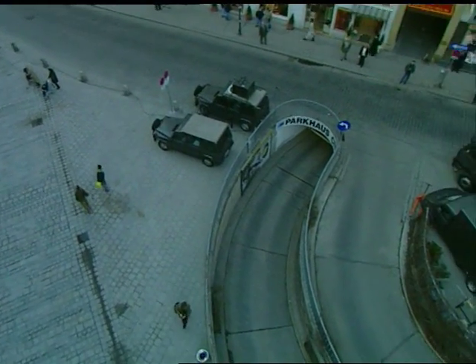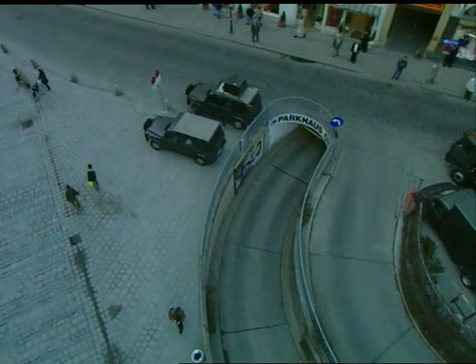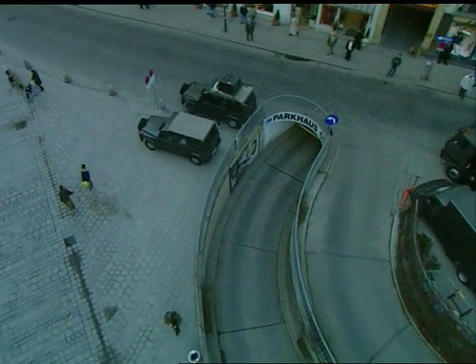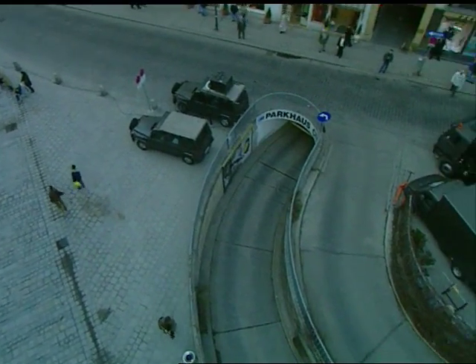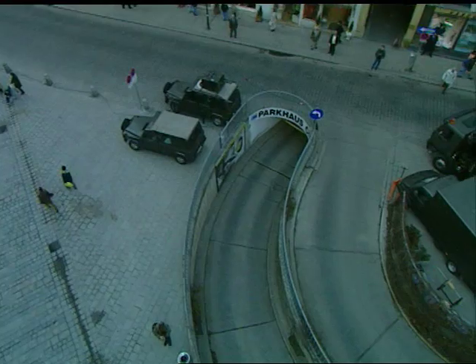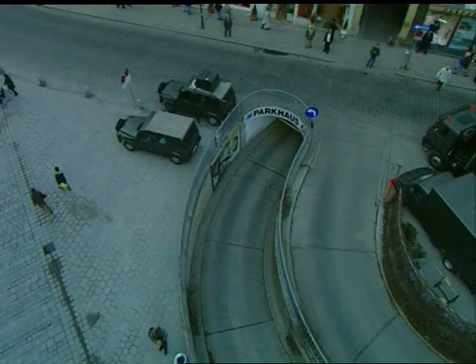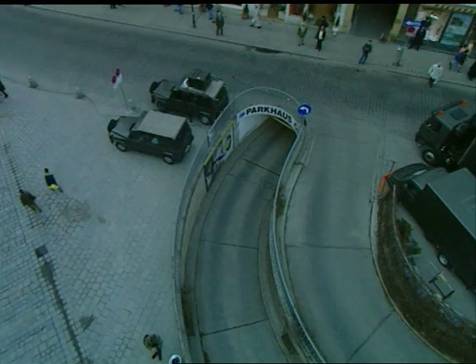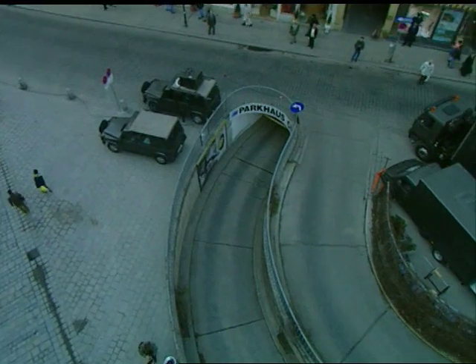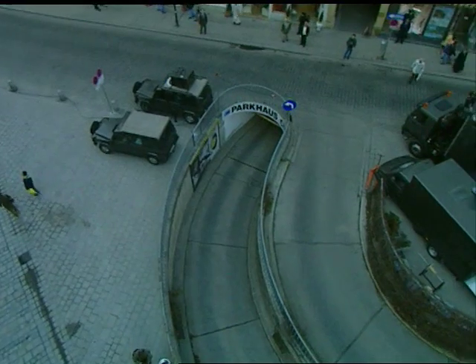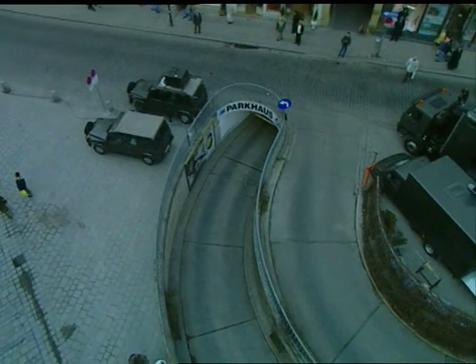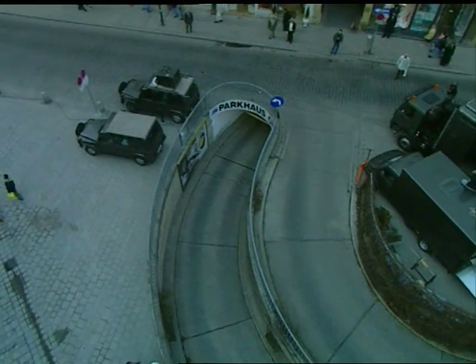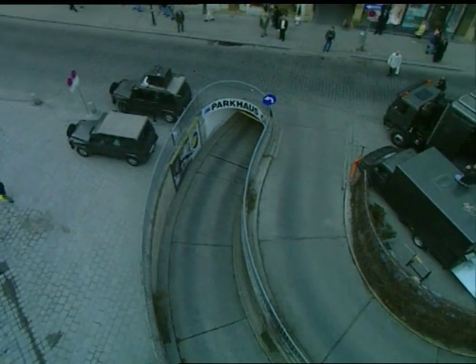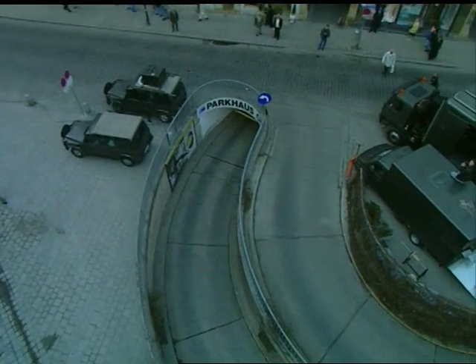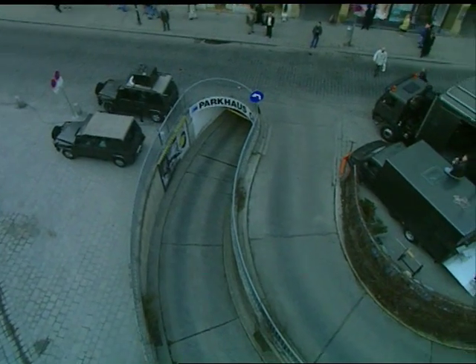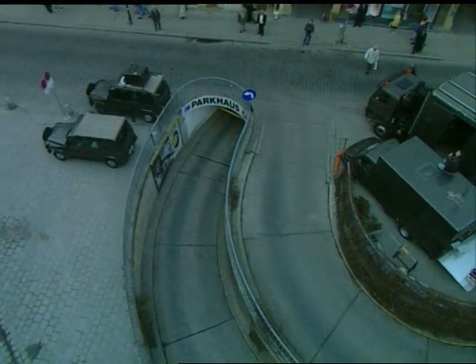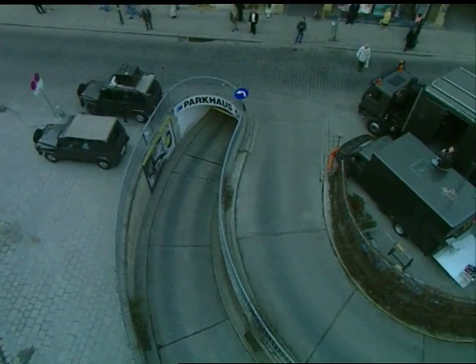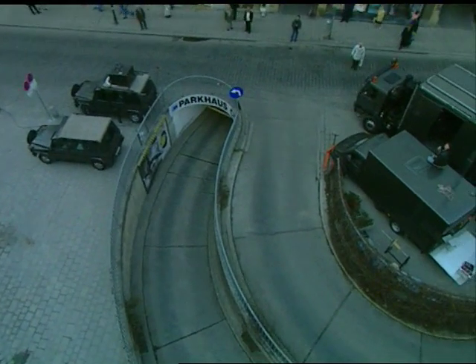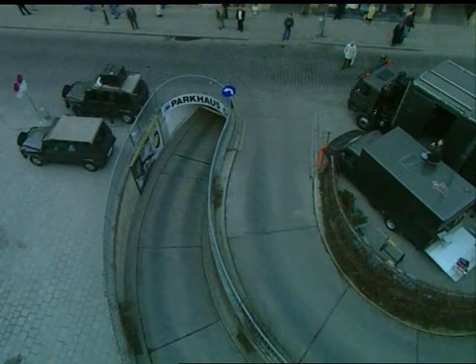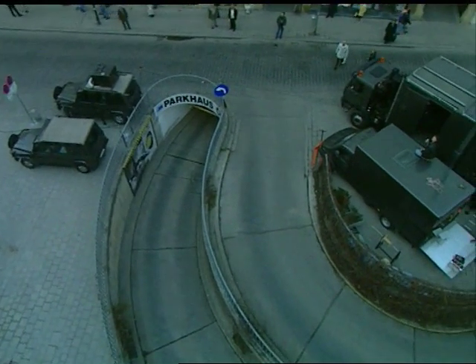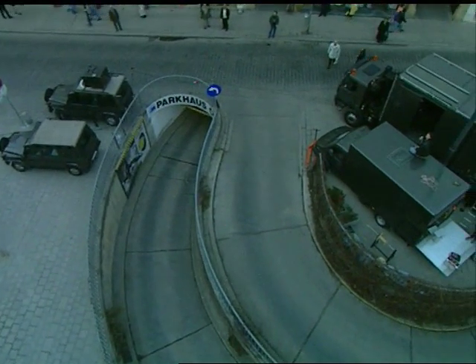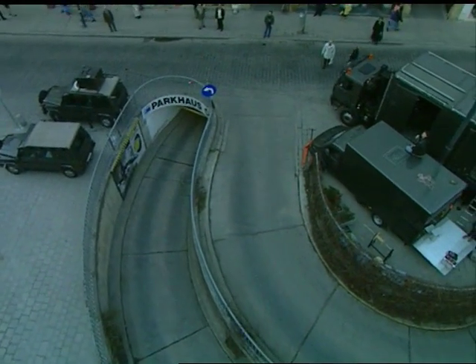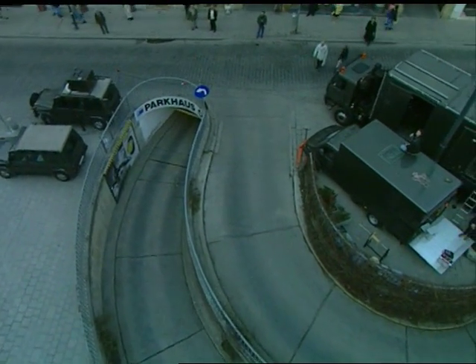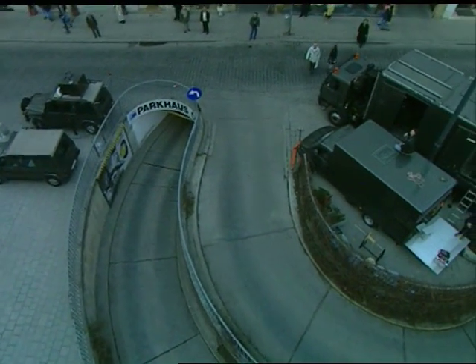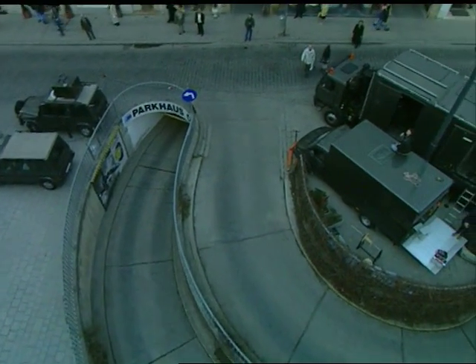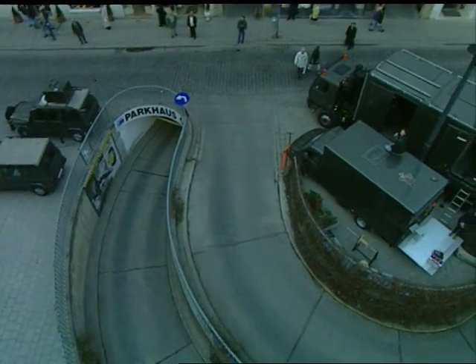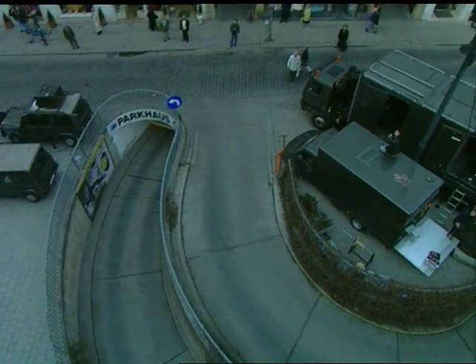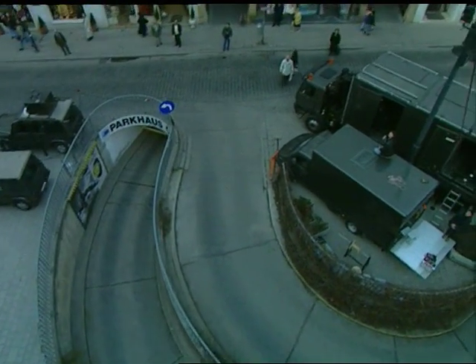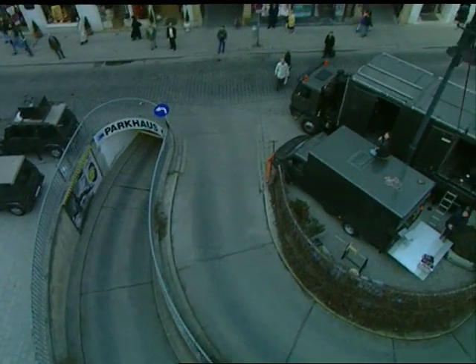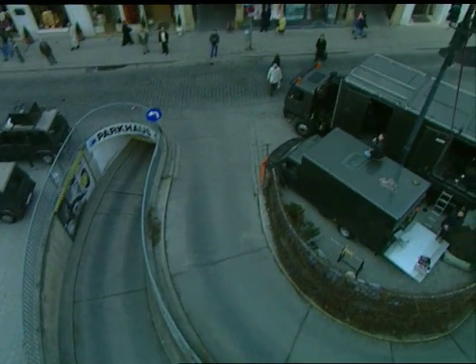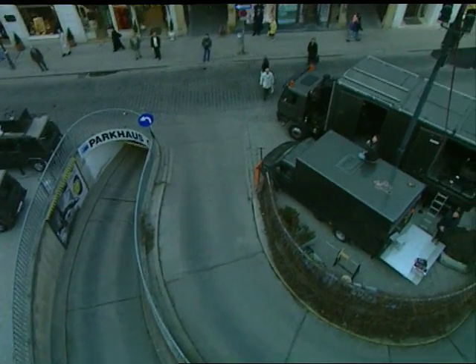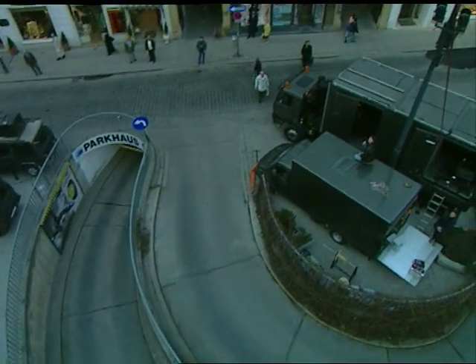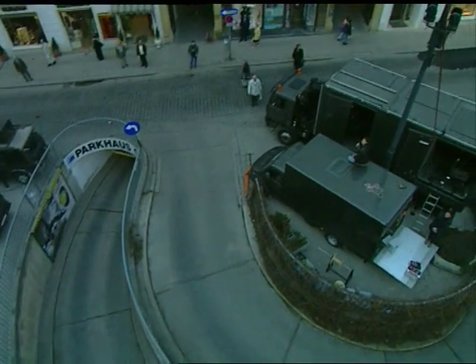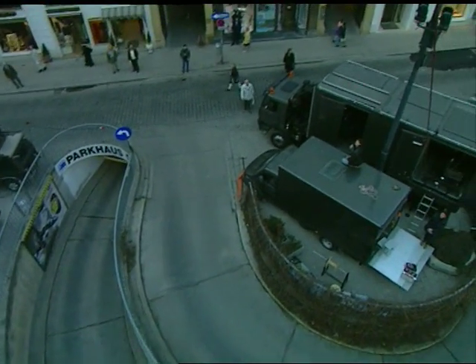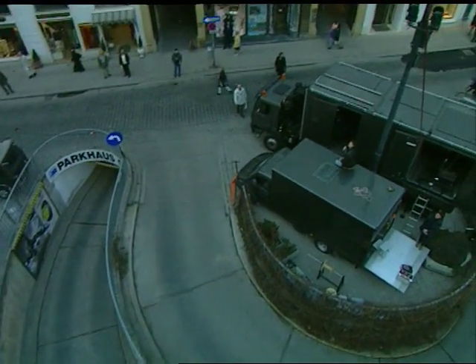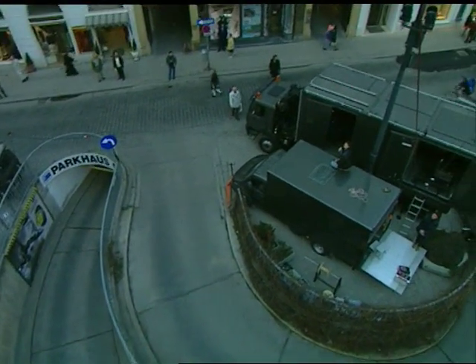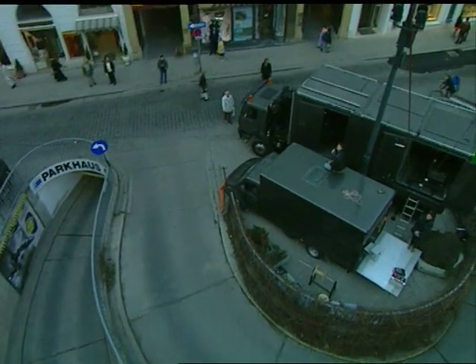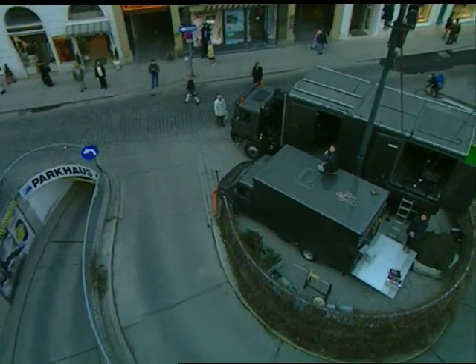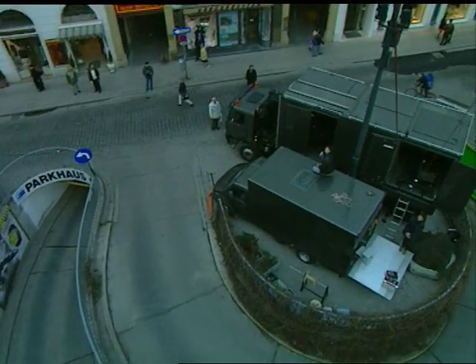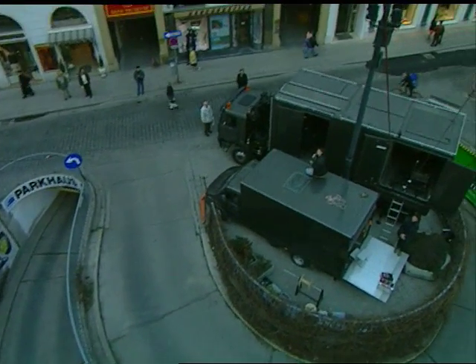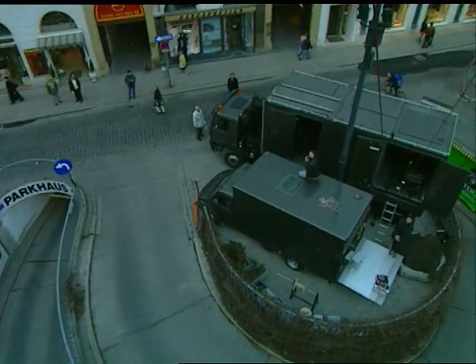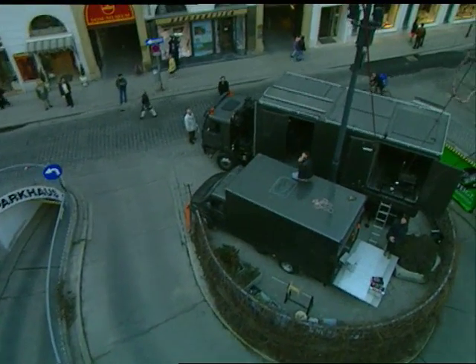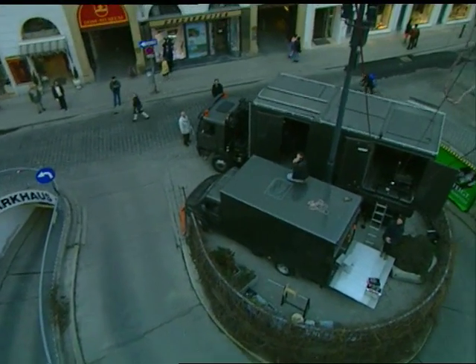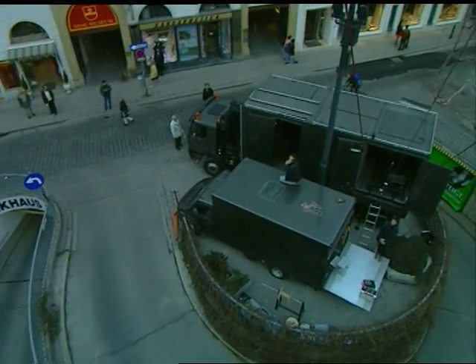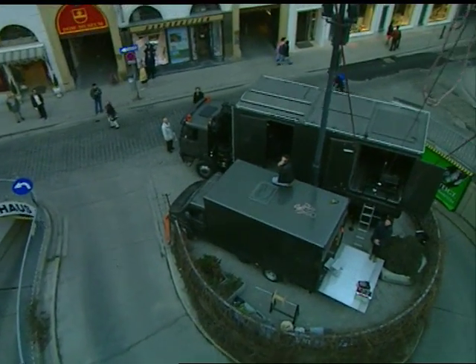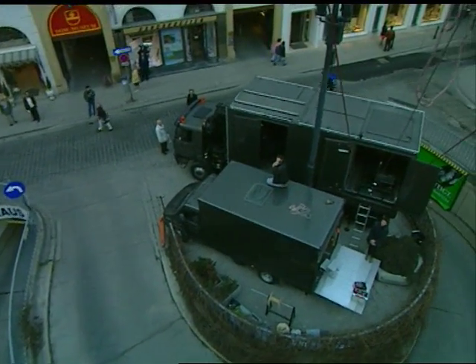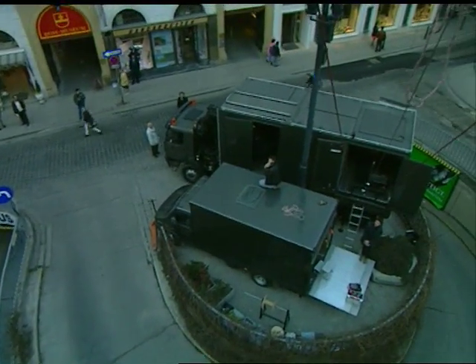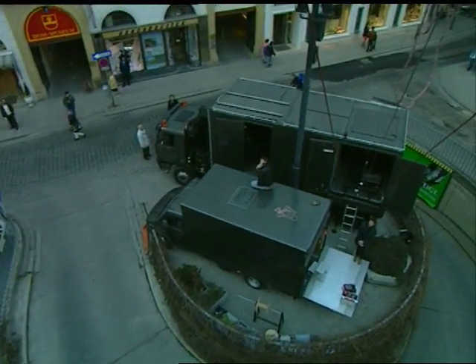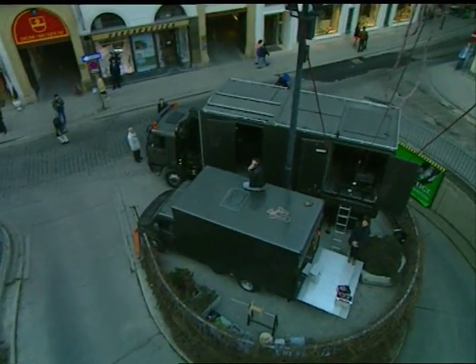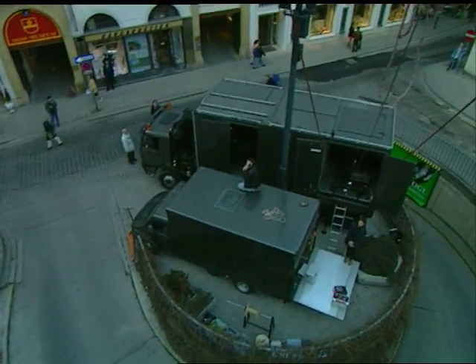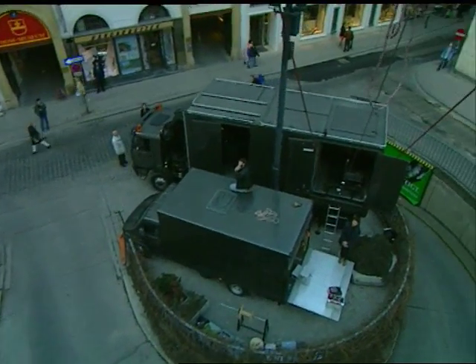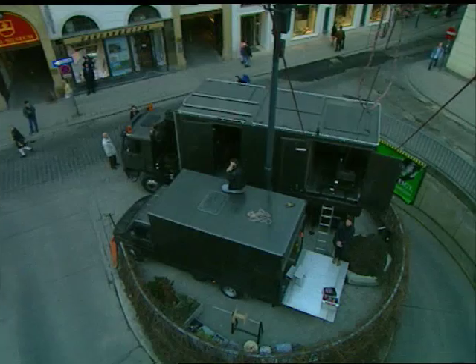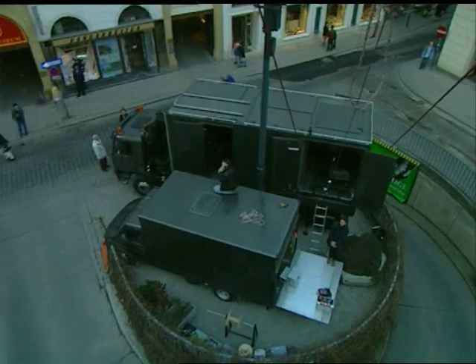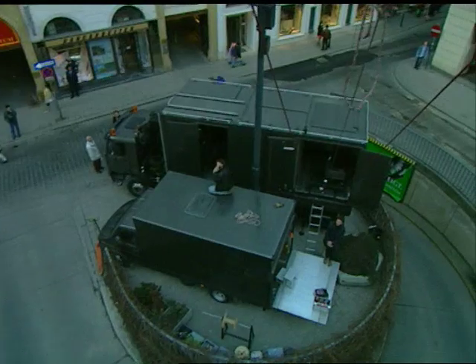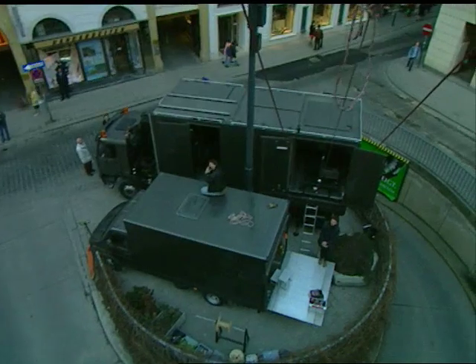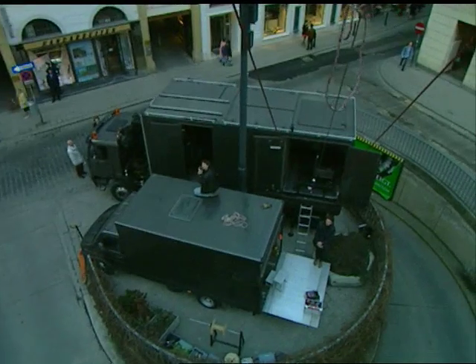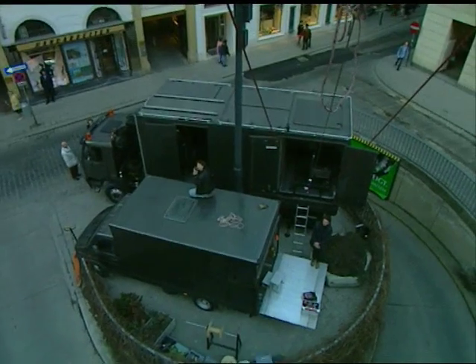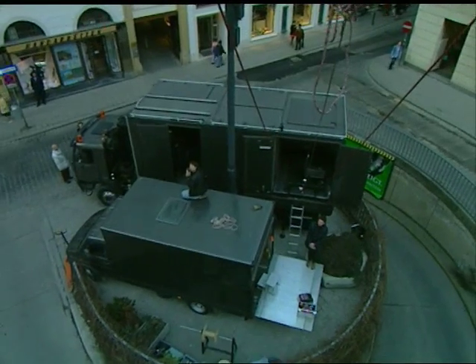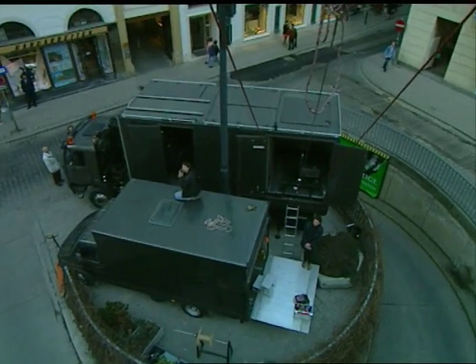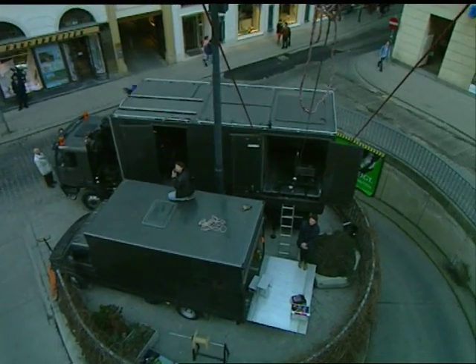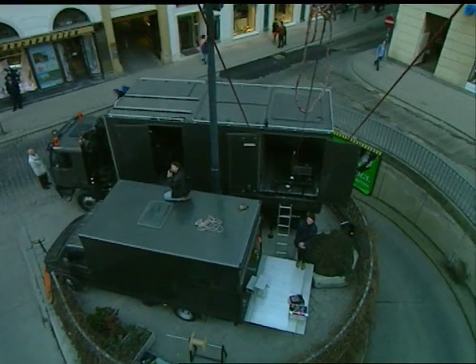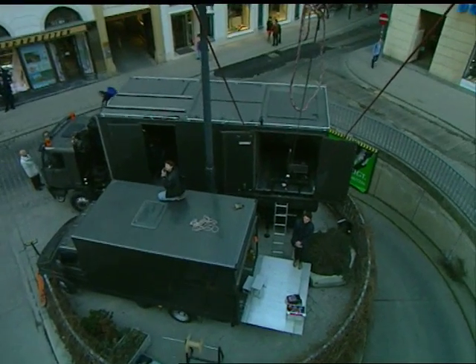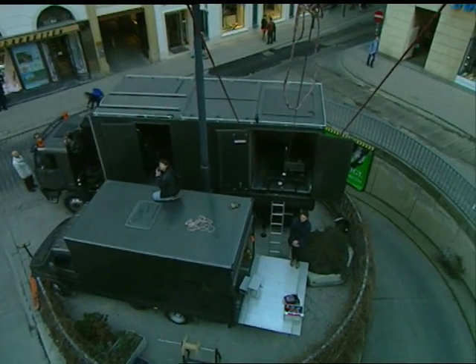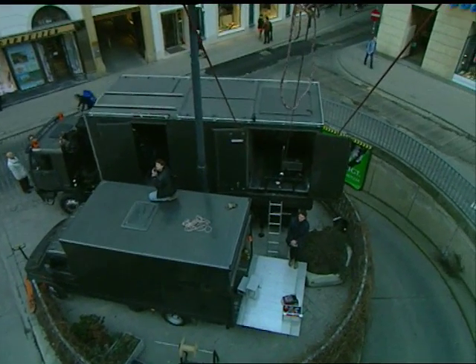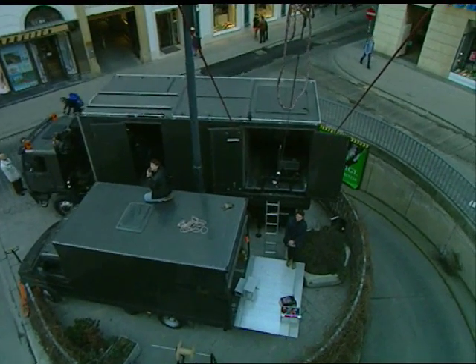It takes tons of technology to create the illusion of a weightless flight over the darkening cathedral.